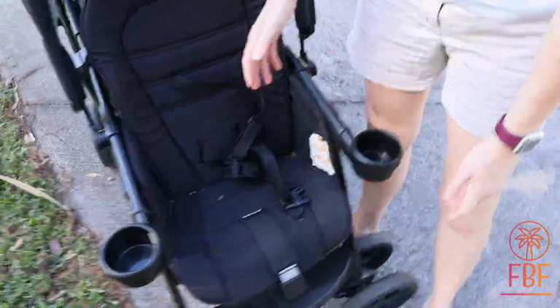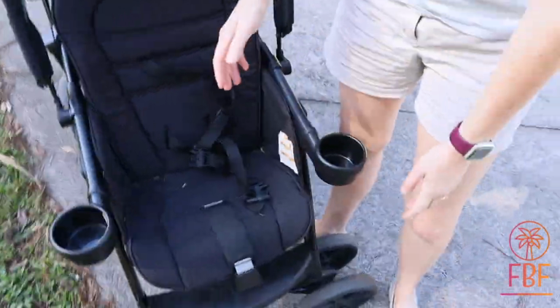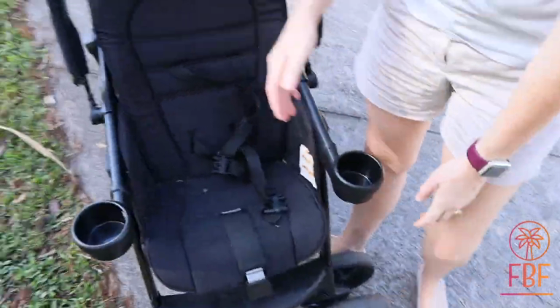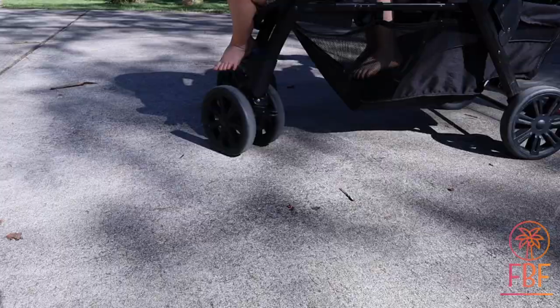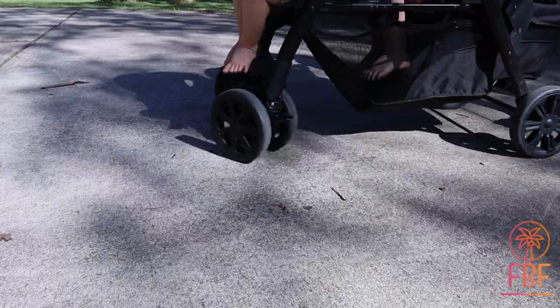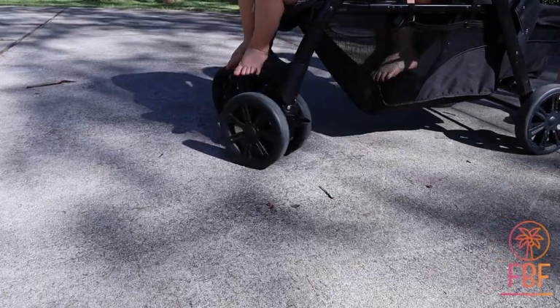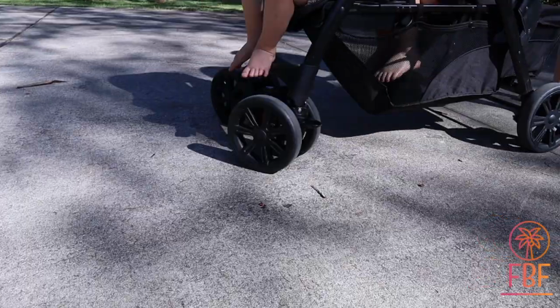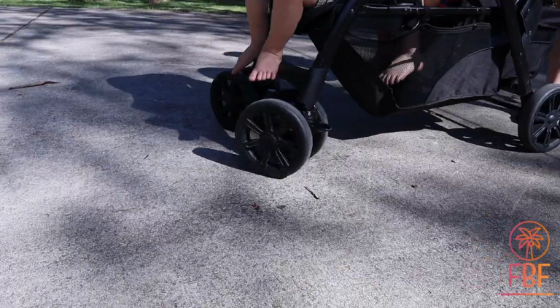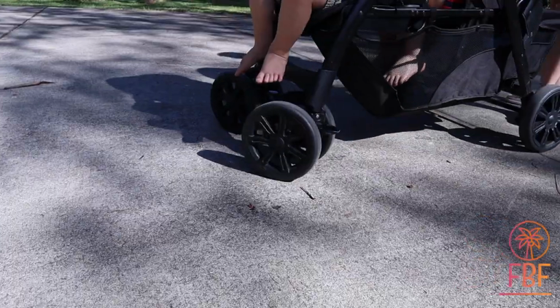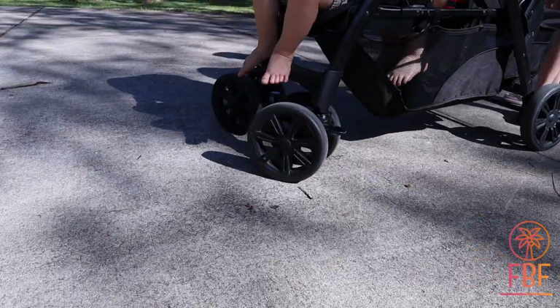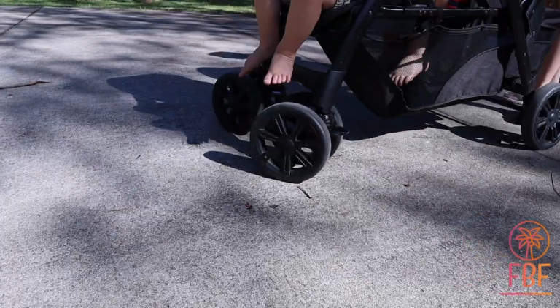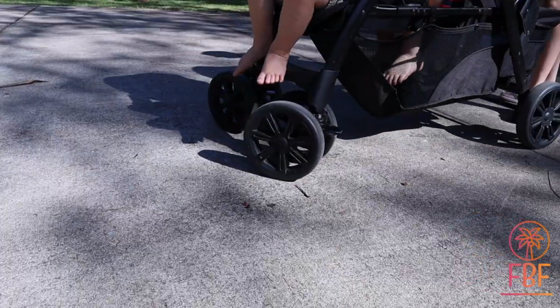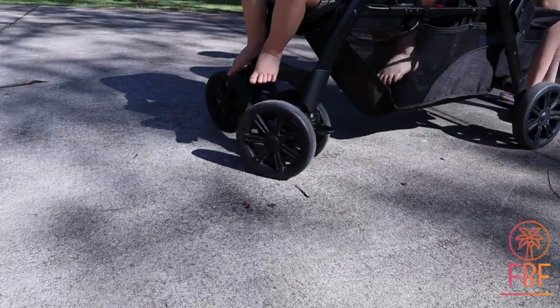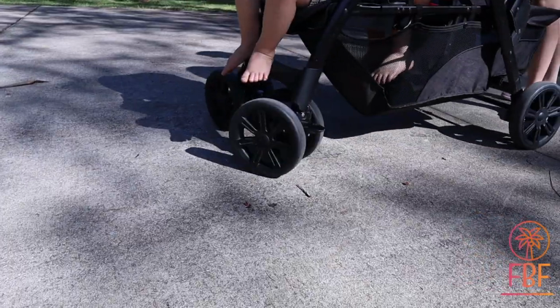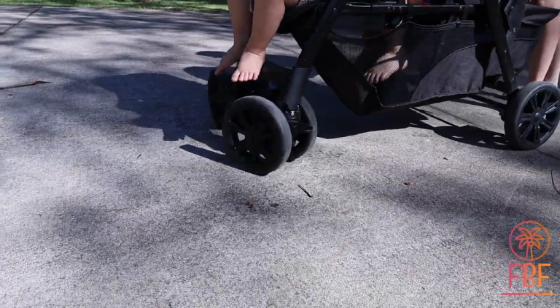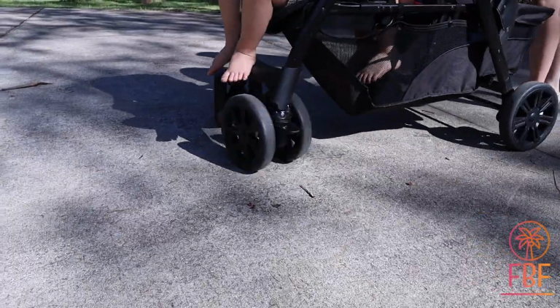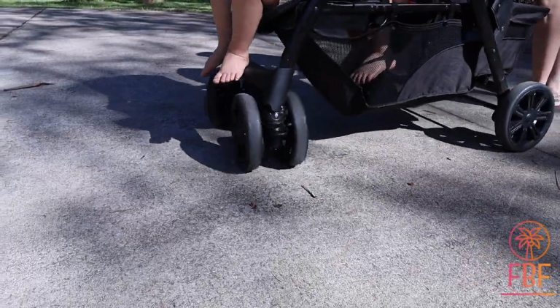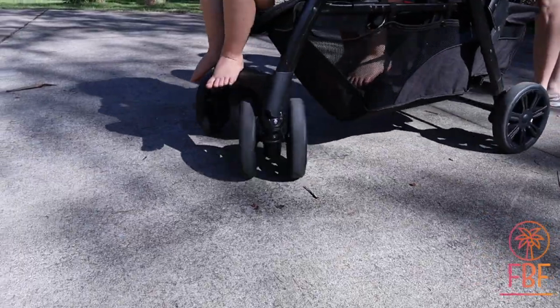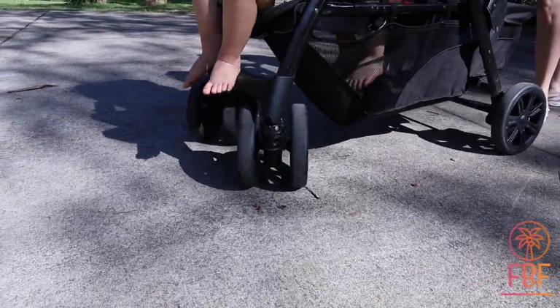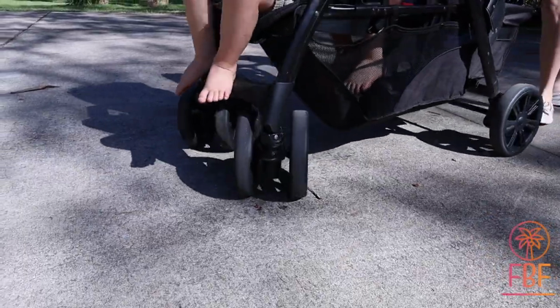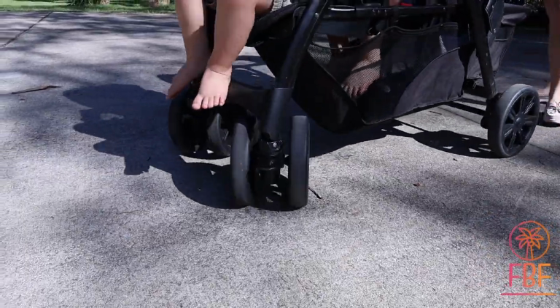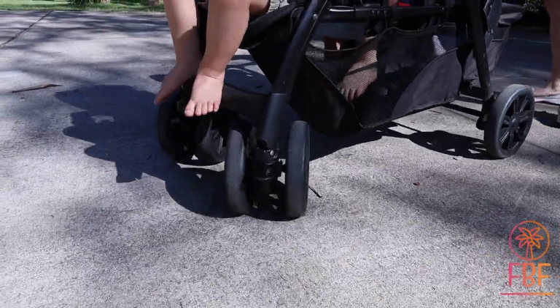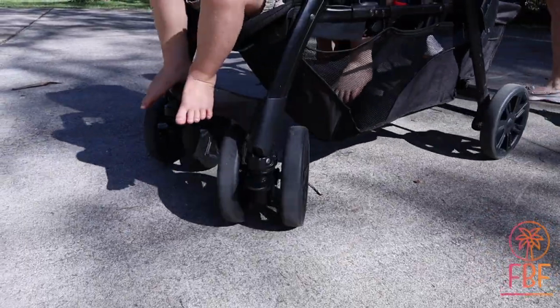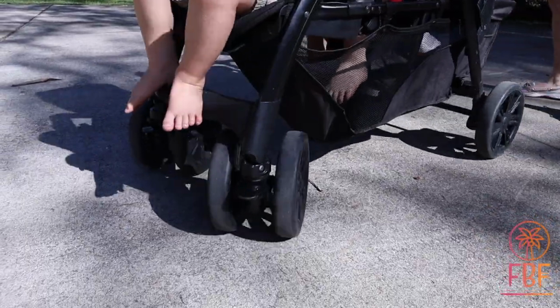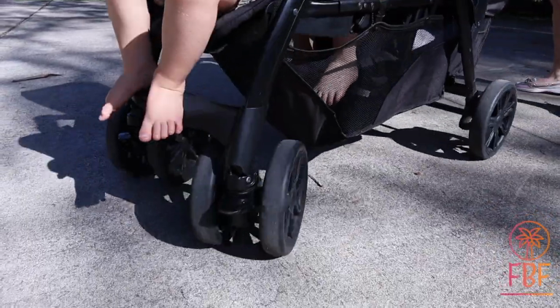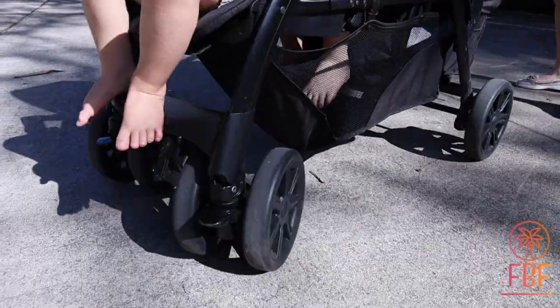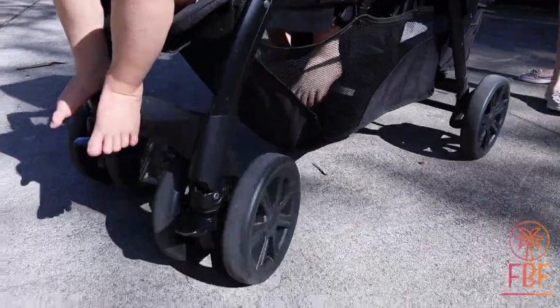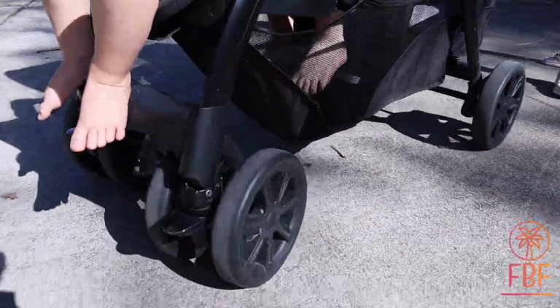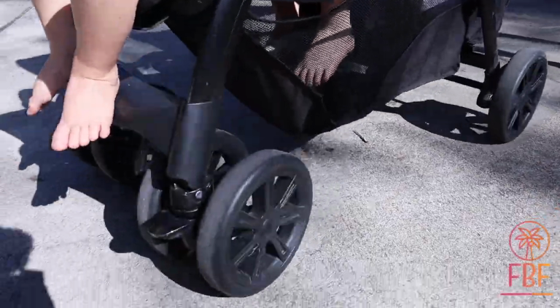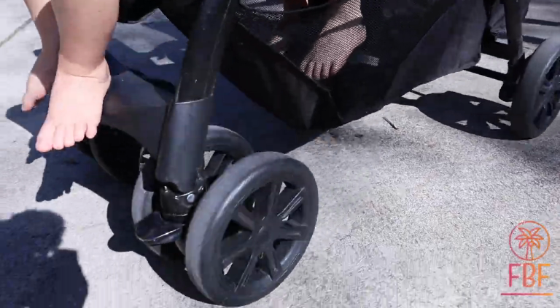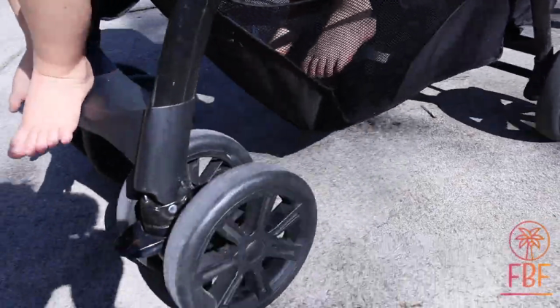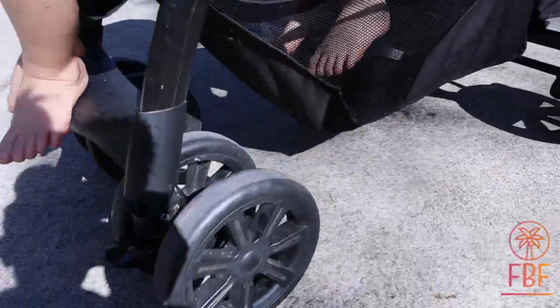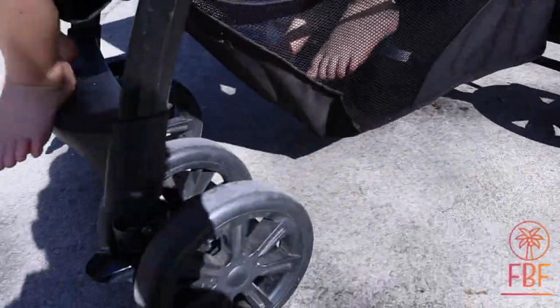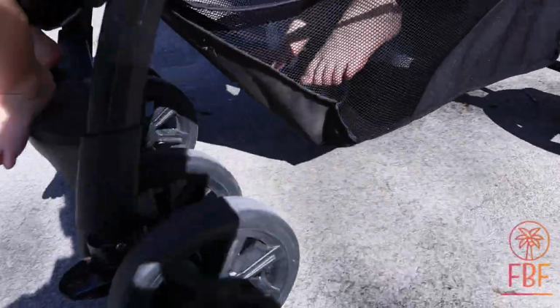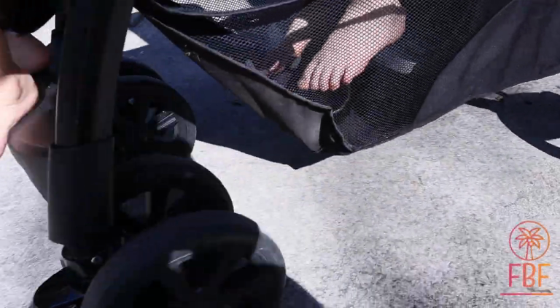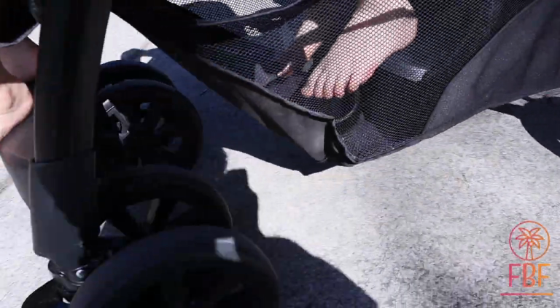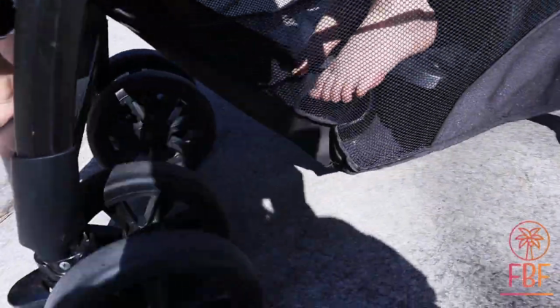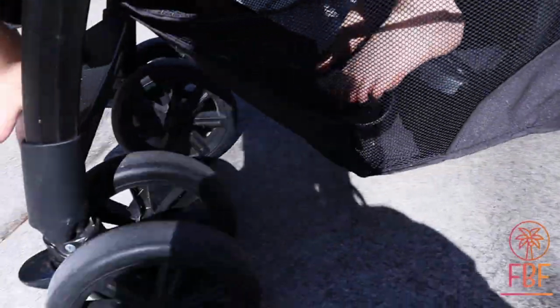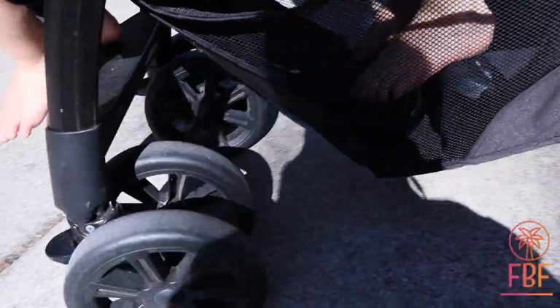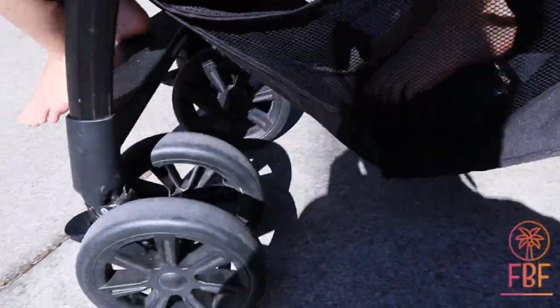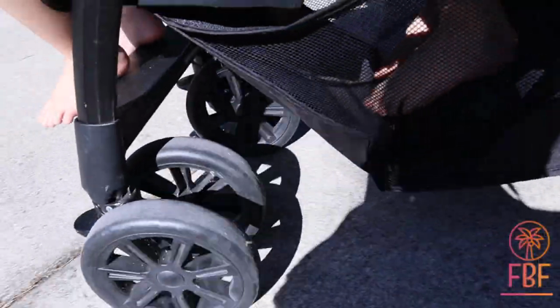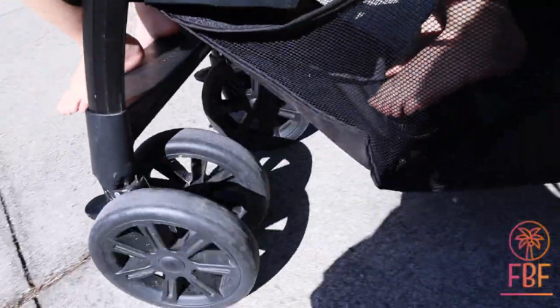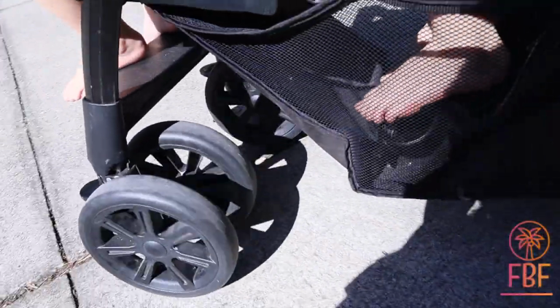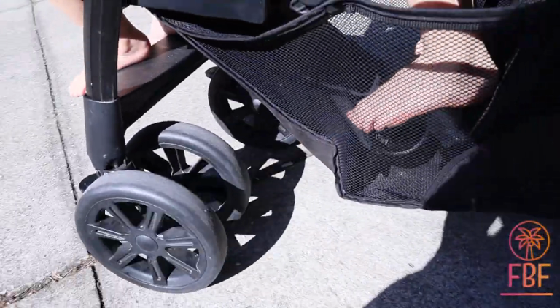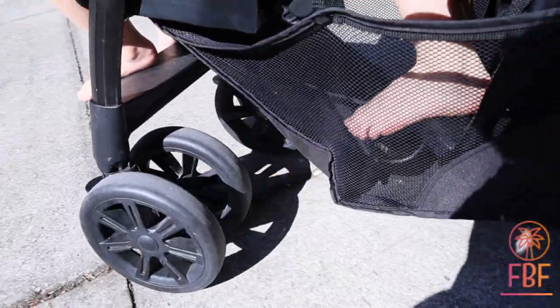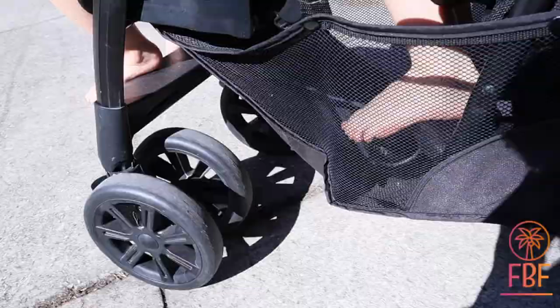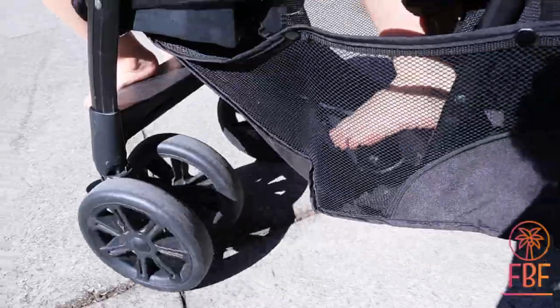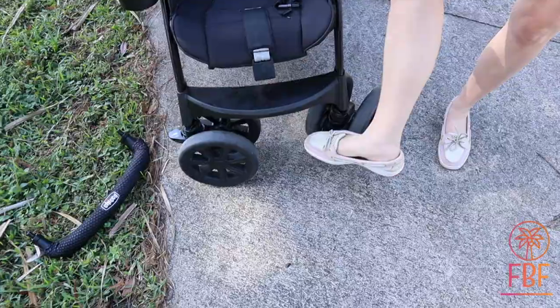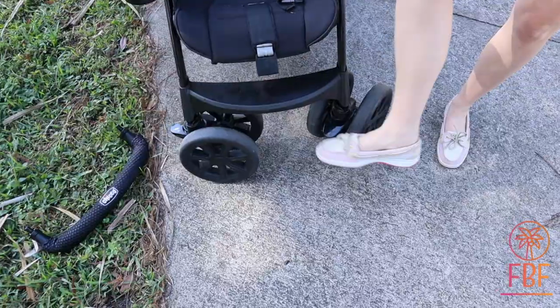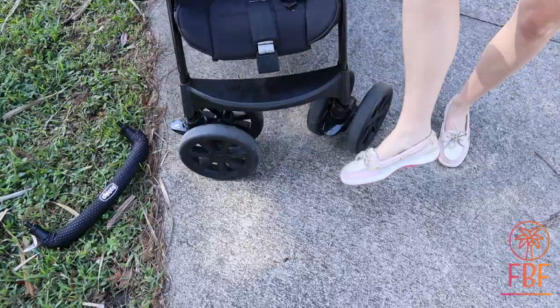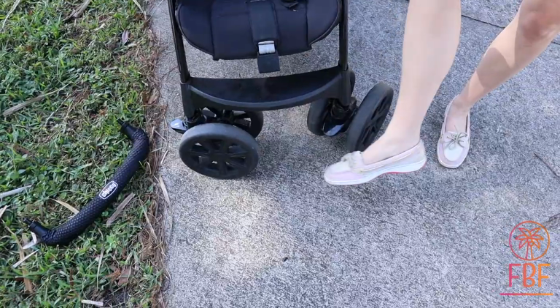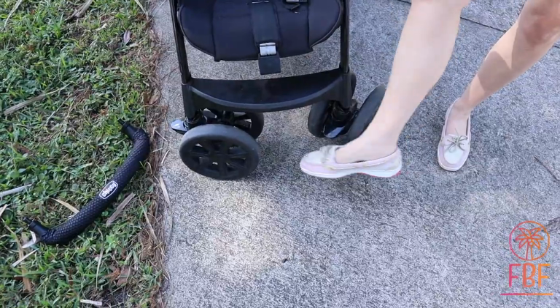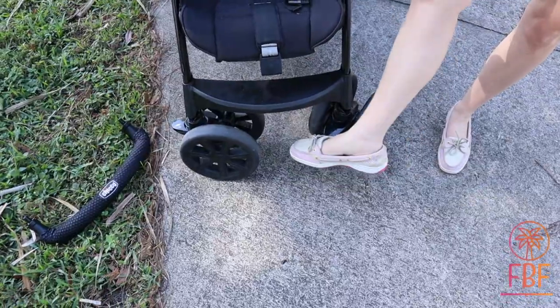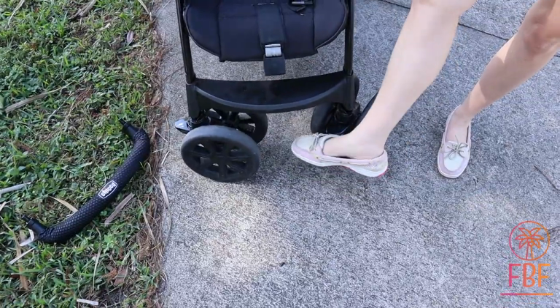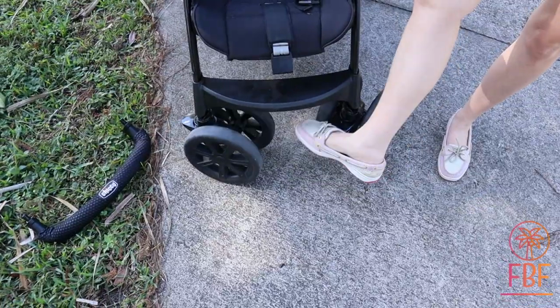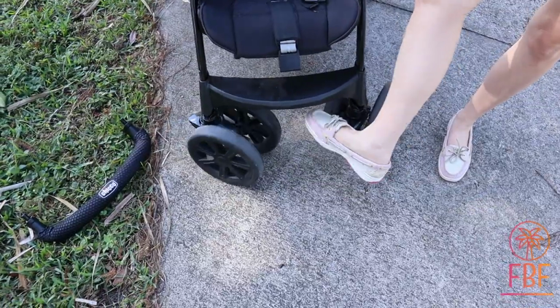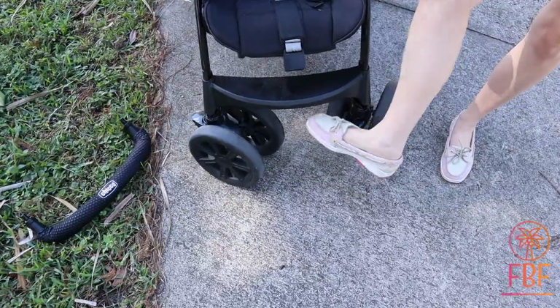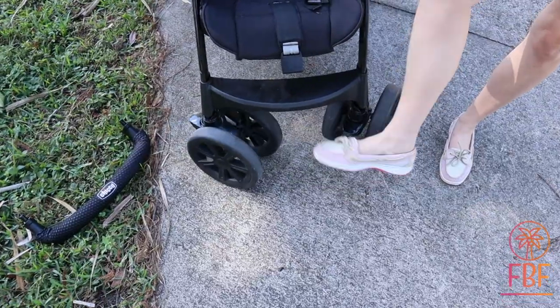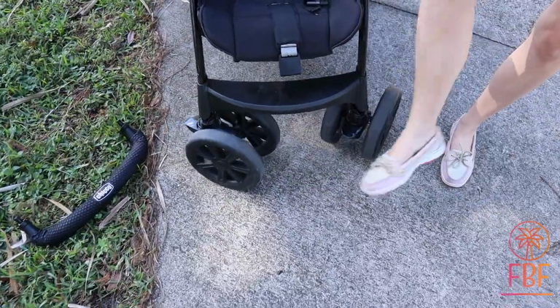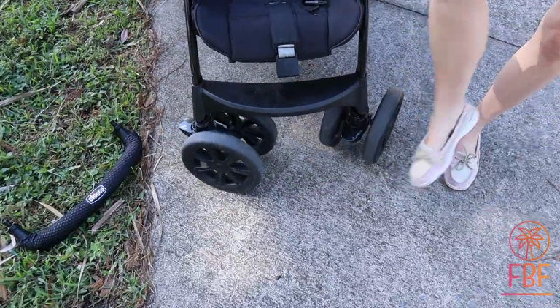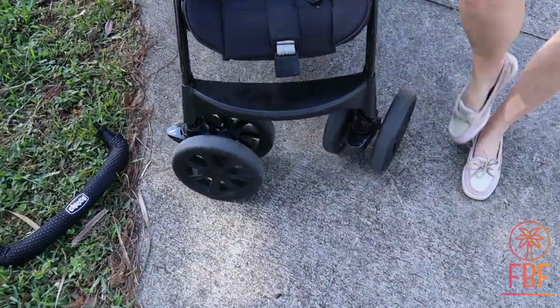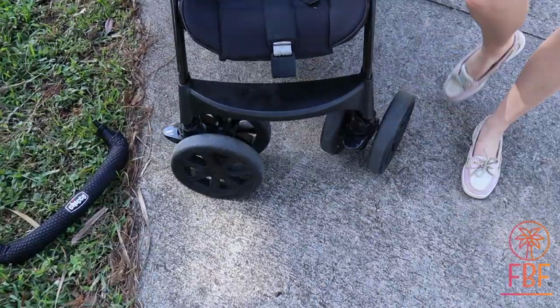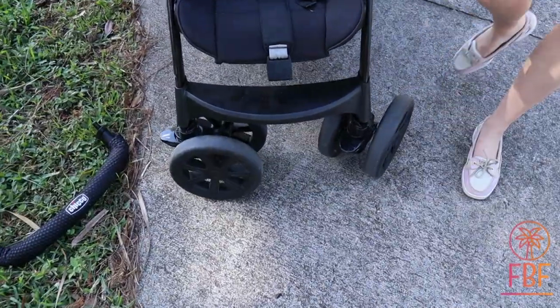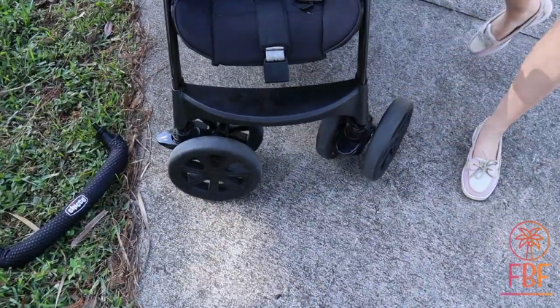The wheels have a good turn on them. They are foam — pretty solid — and they can lock with one click.